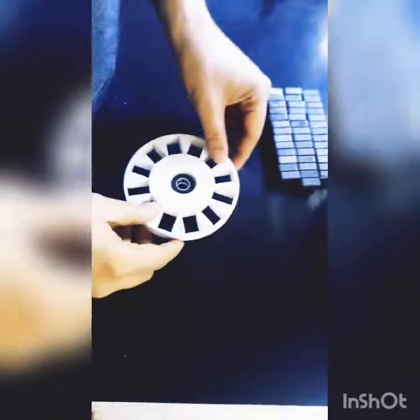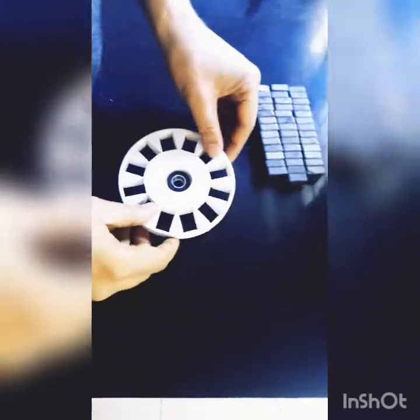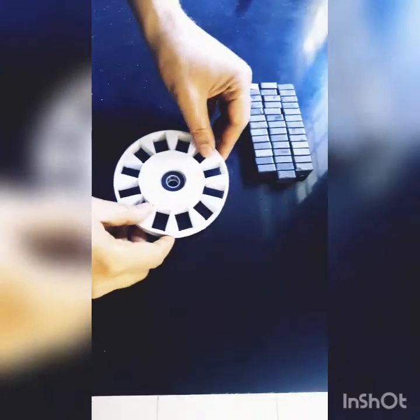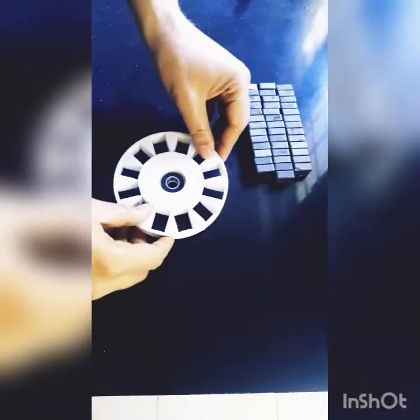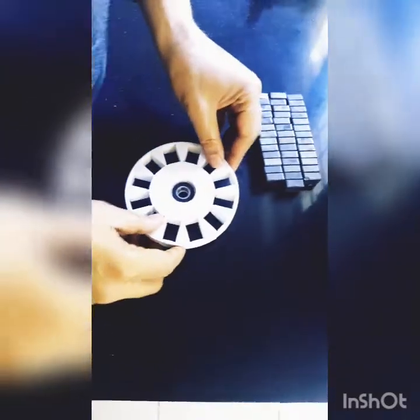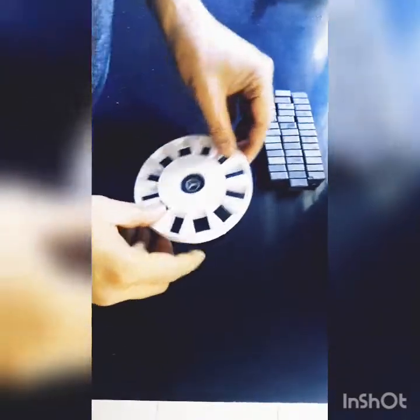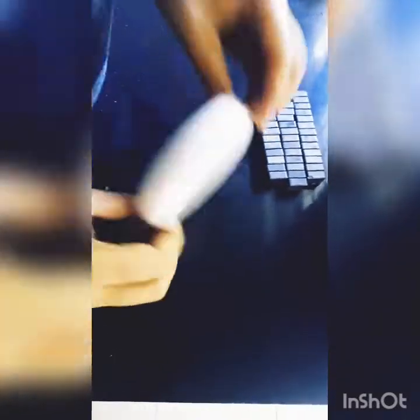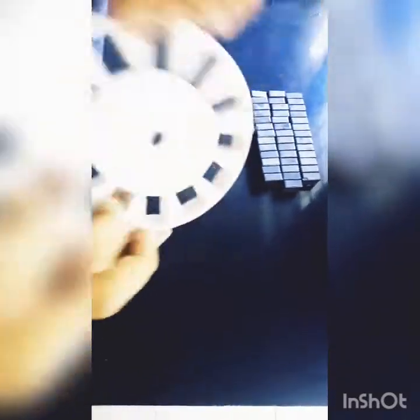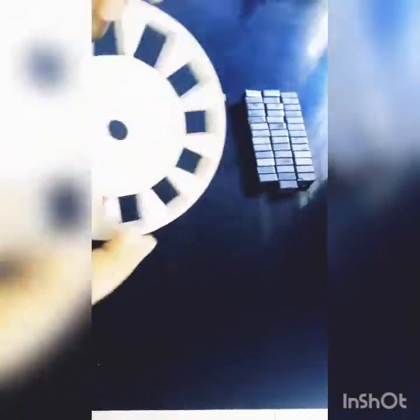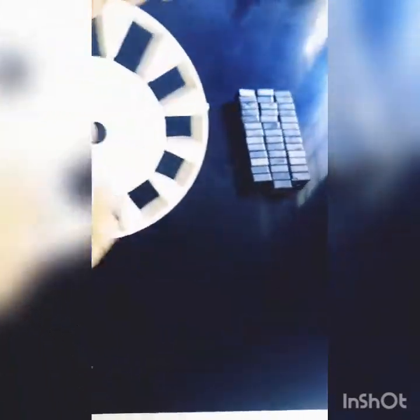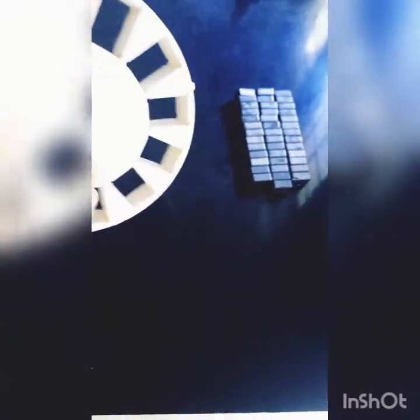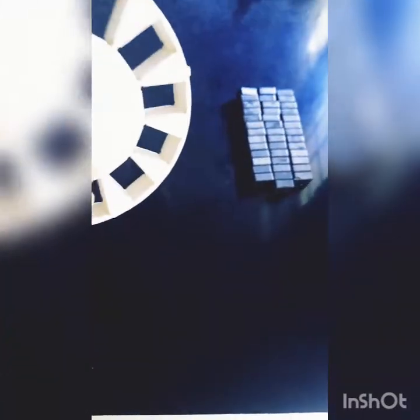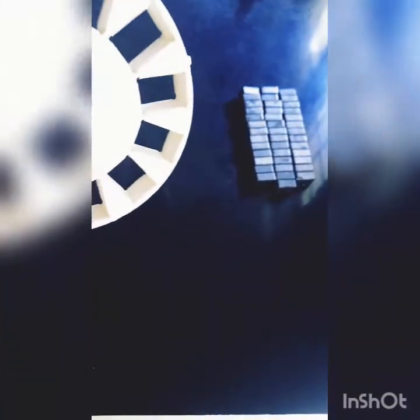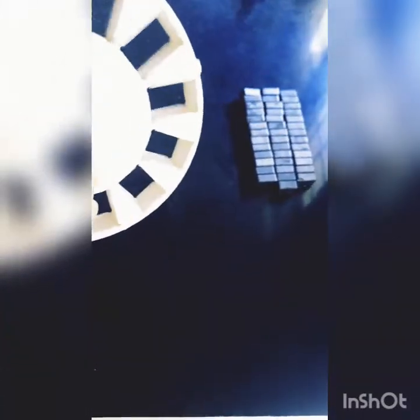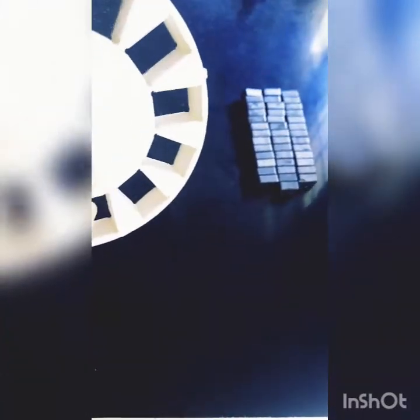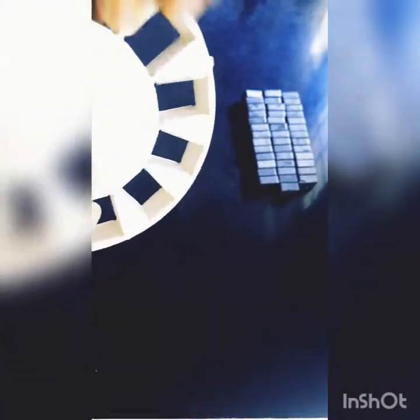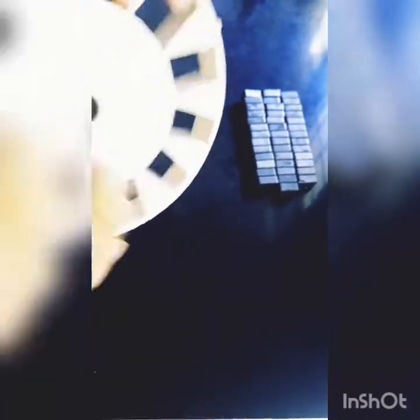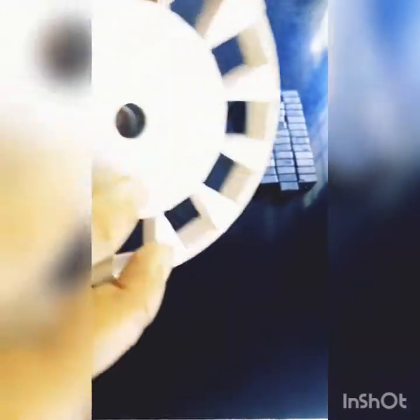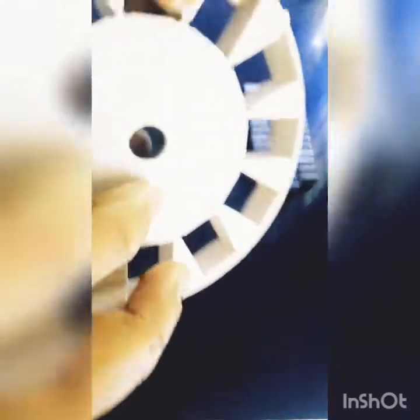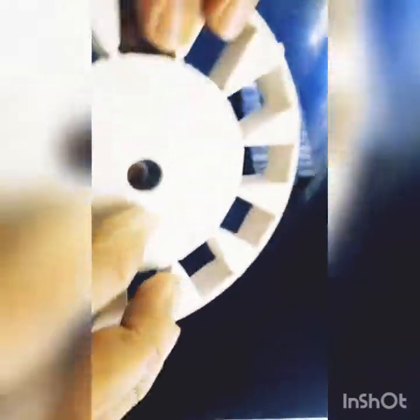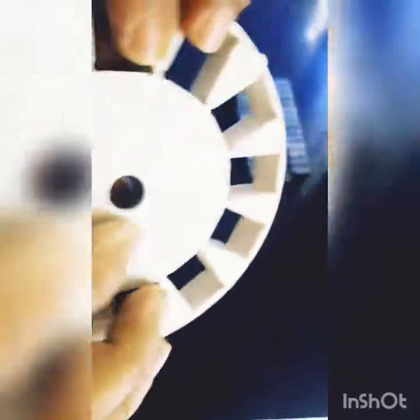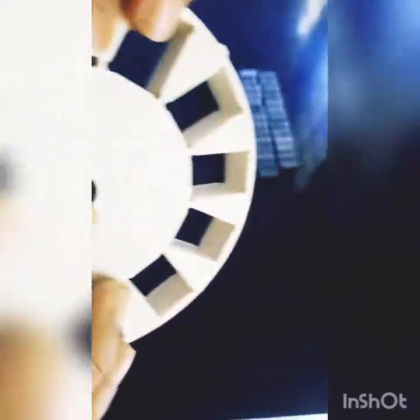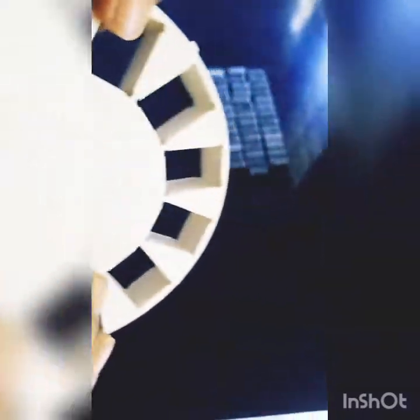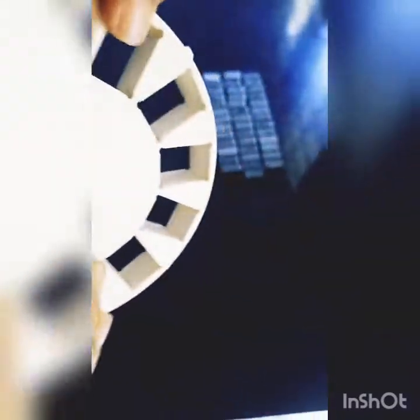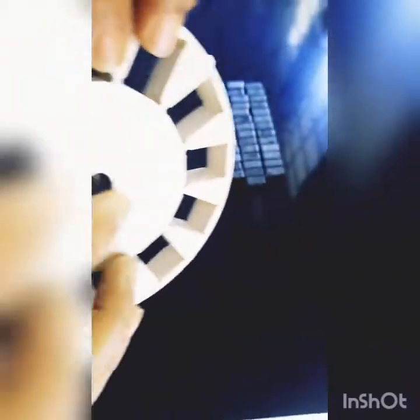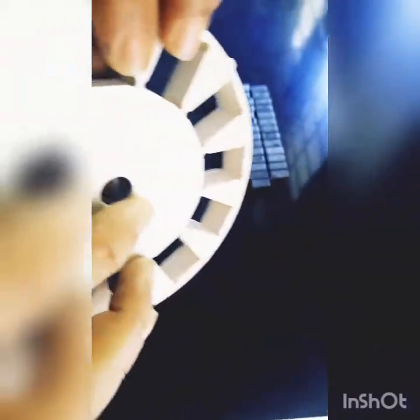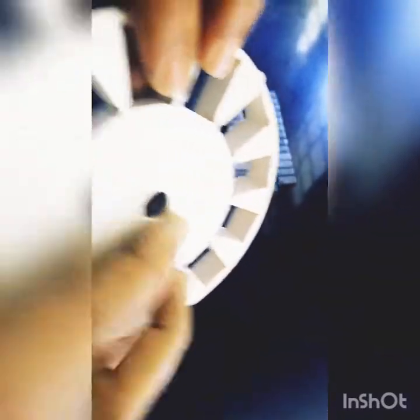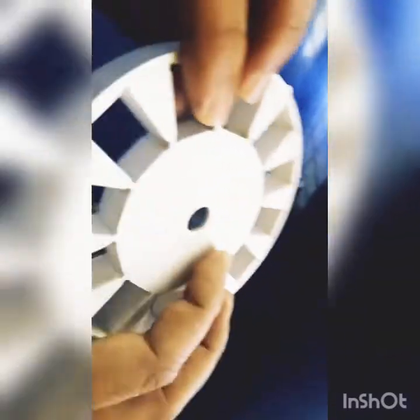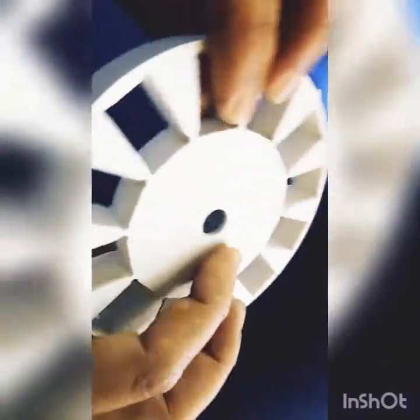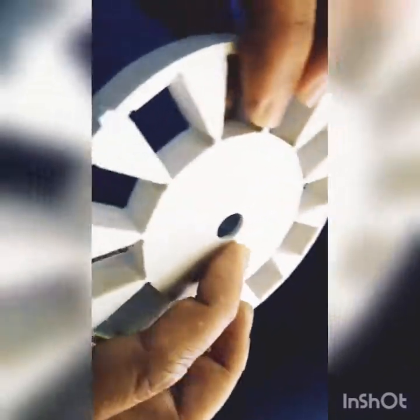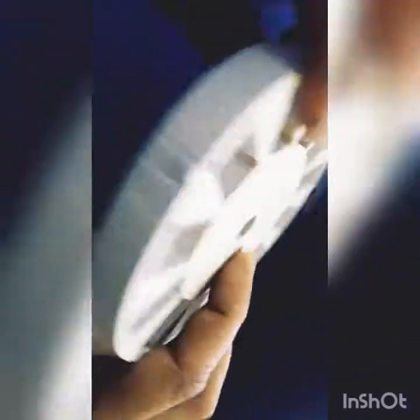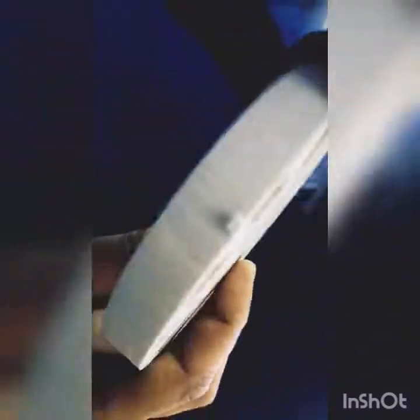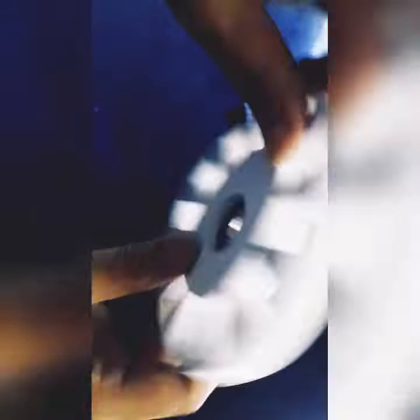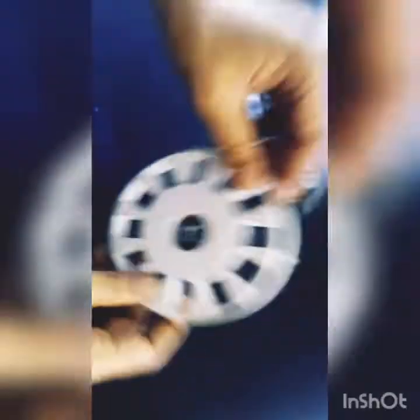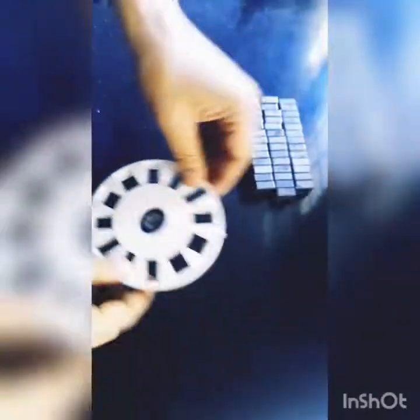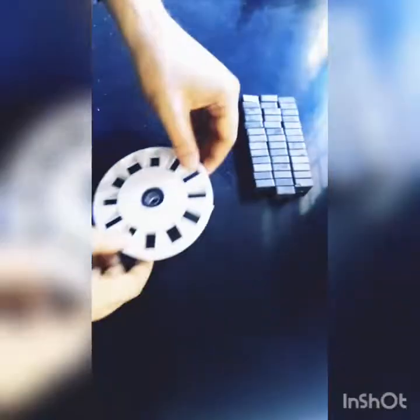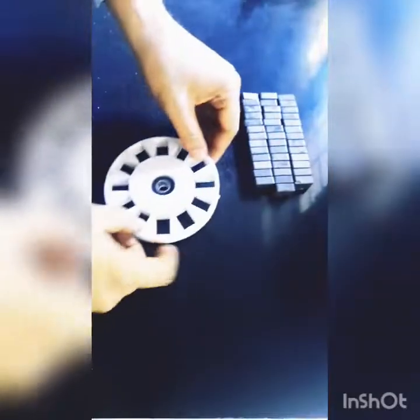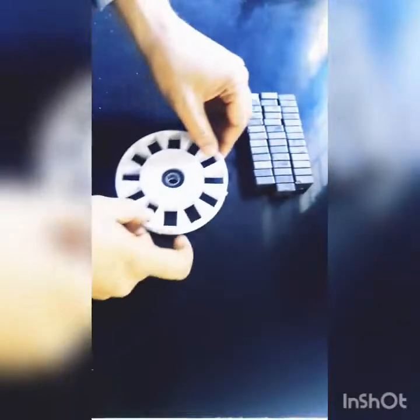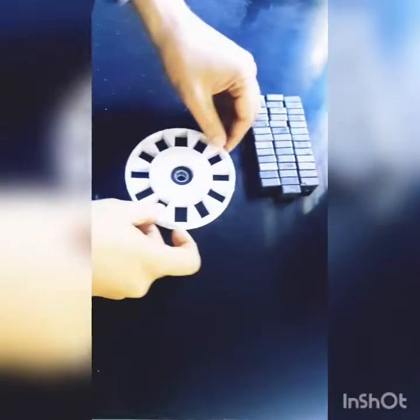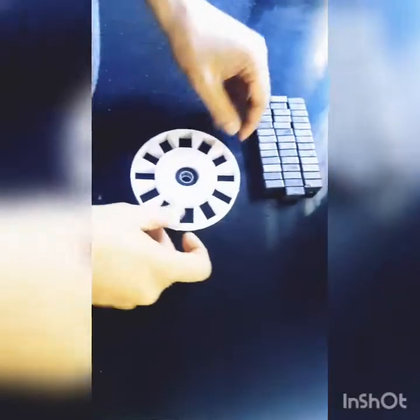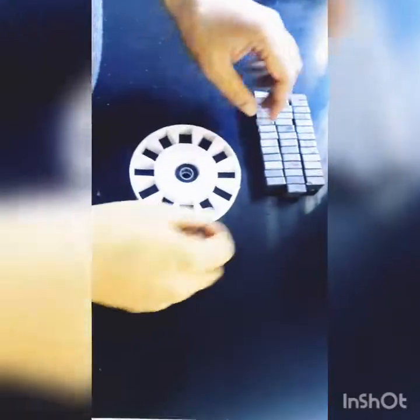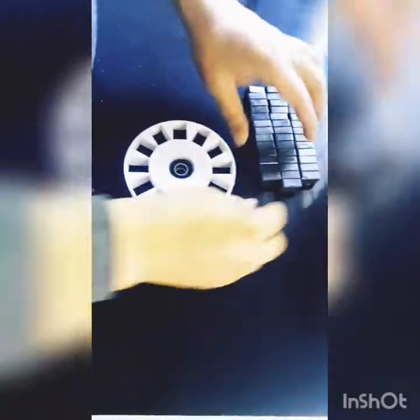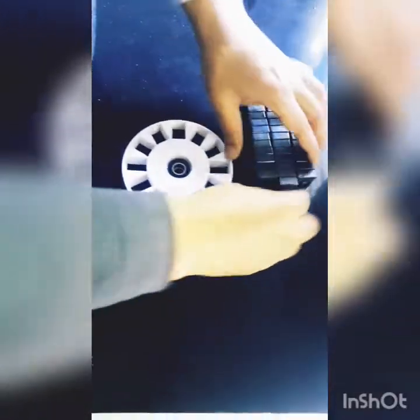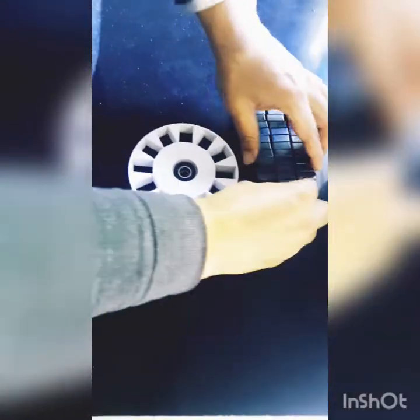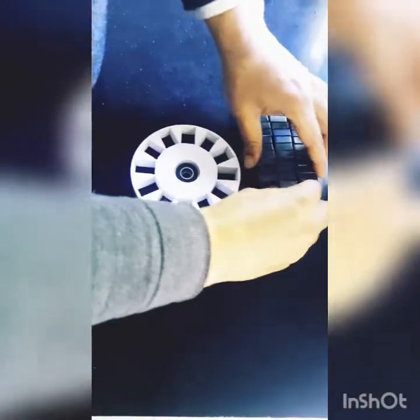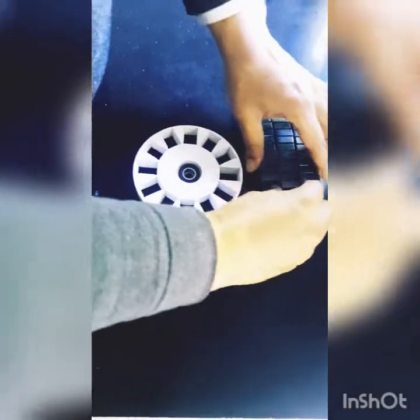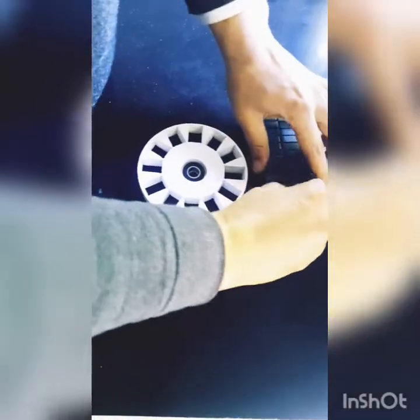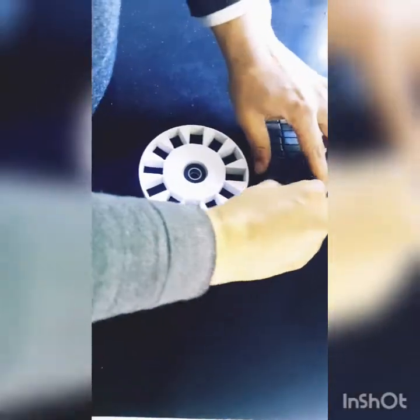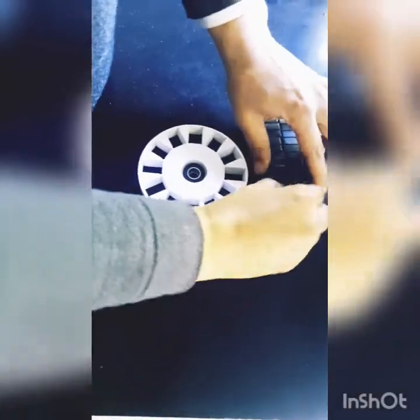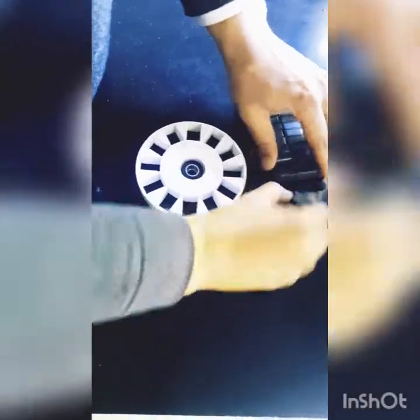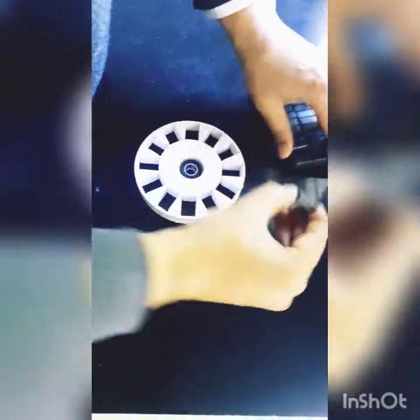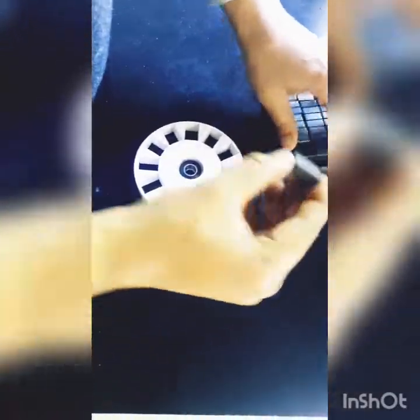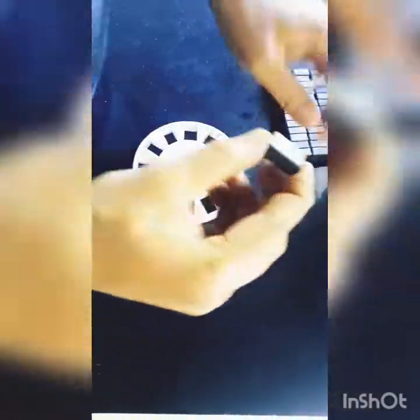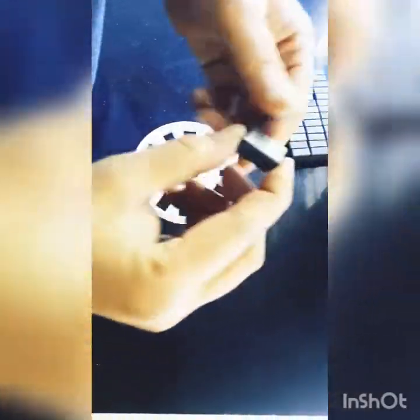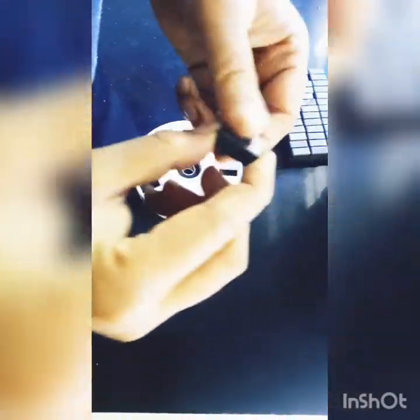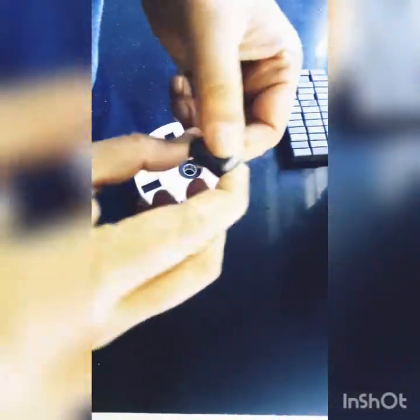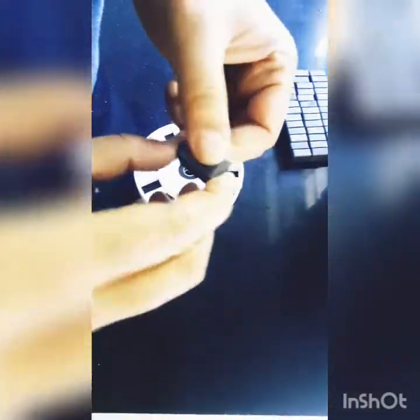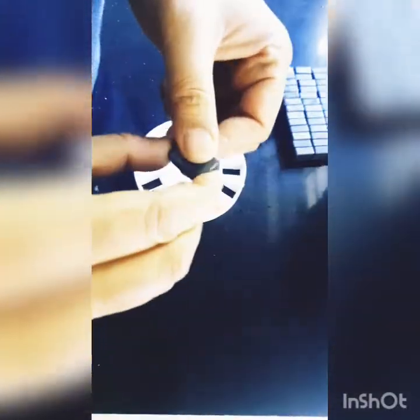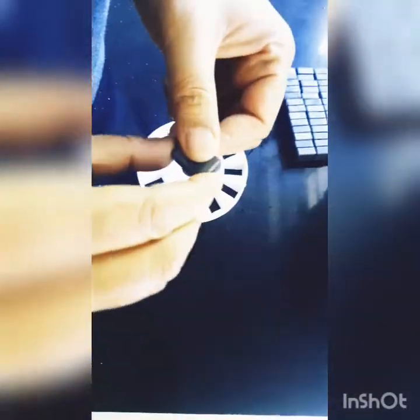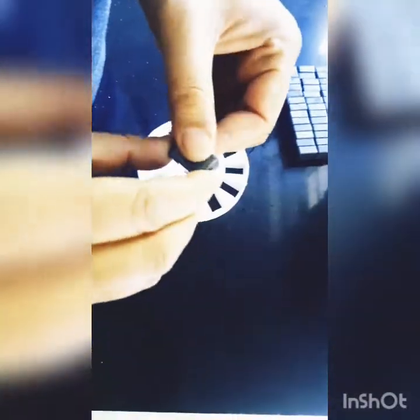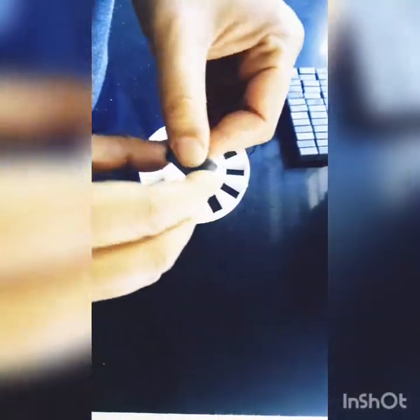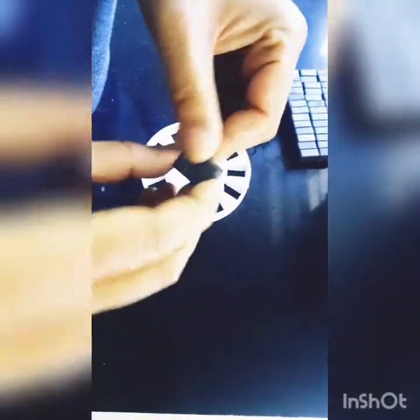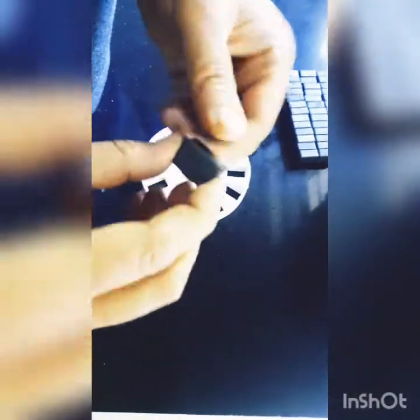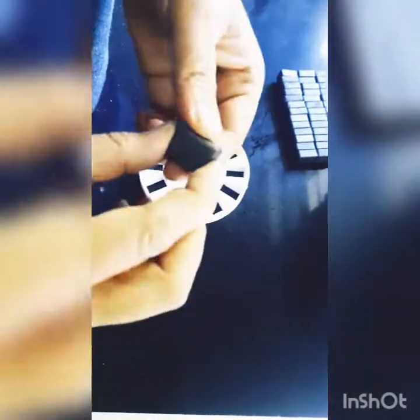Now we can bring out our shaft. Now it's time to install these magnets.